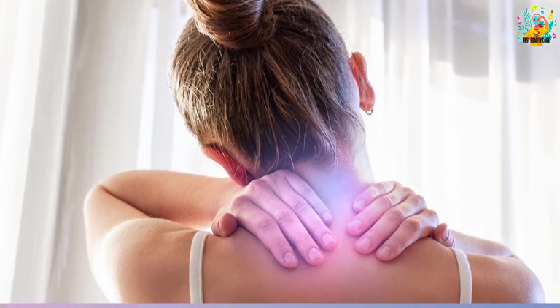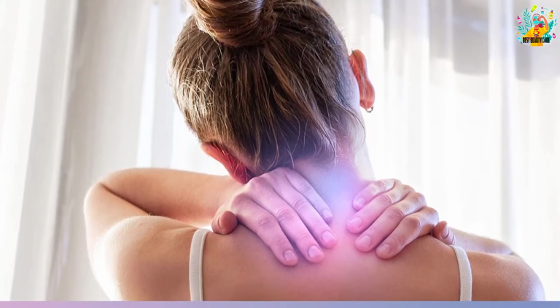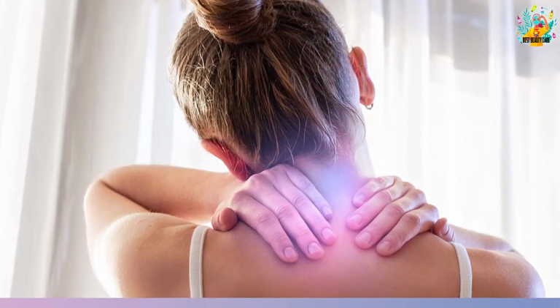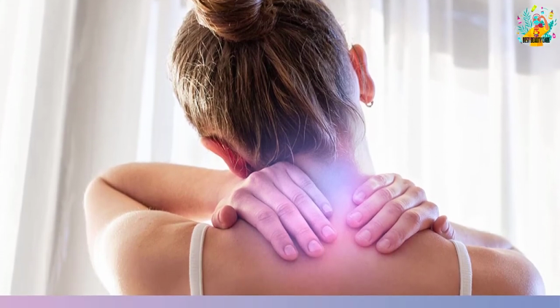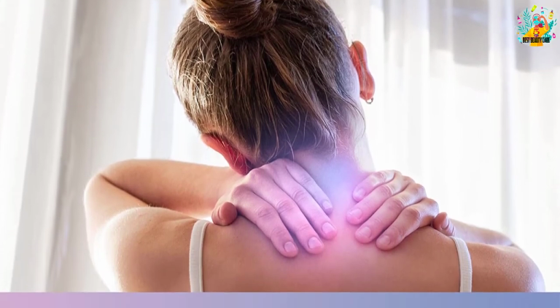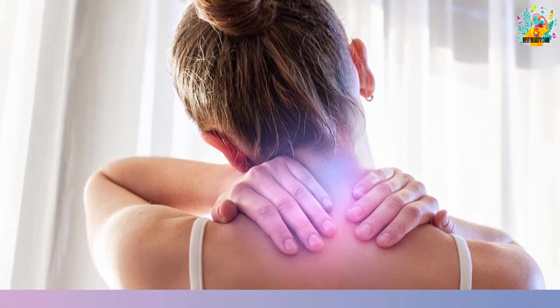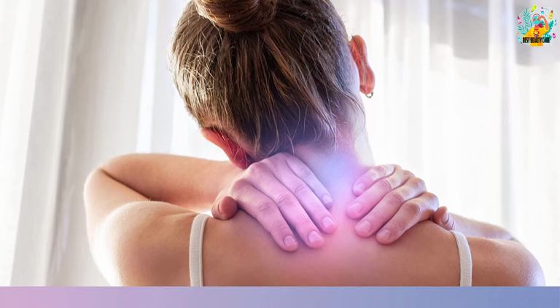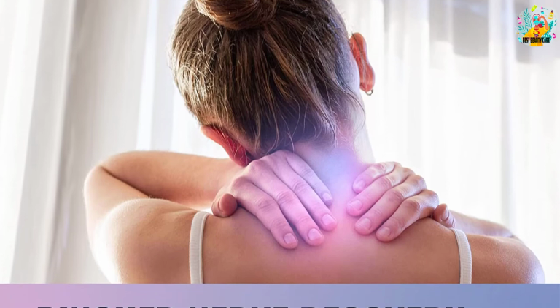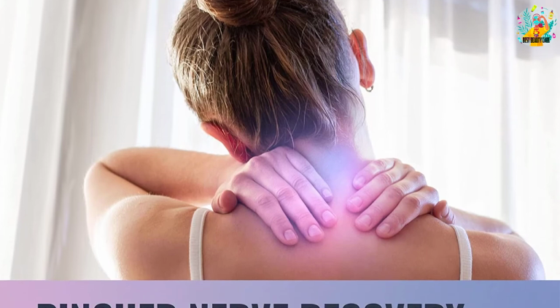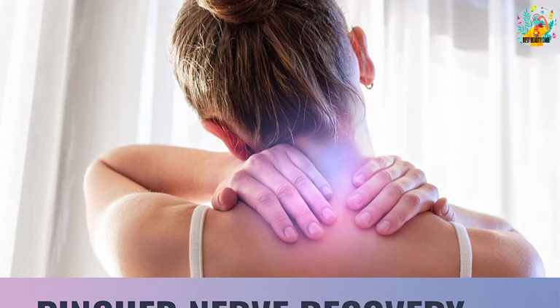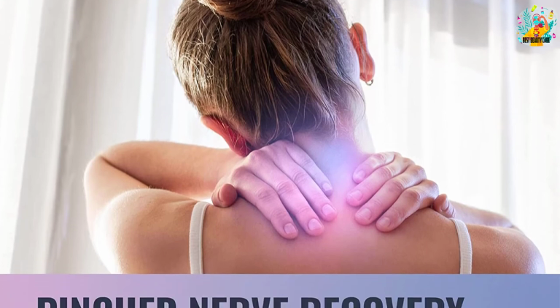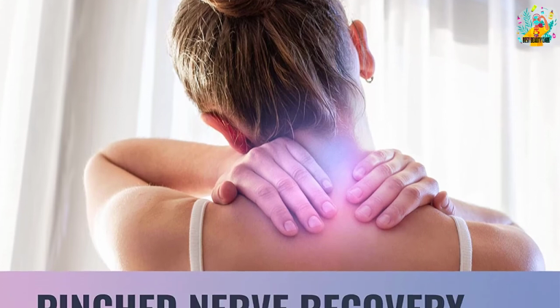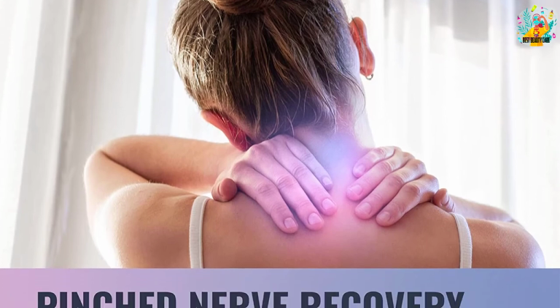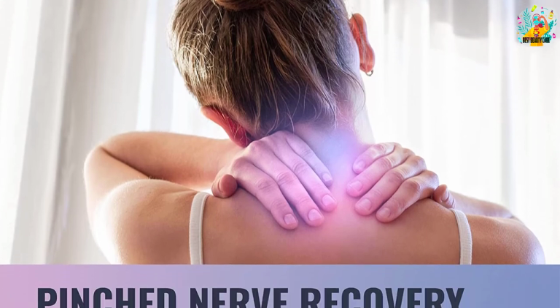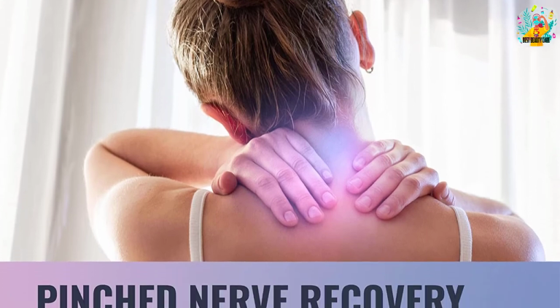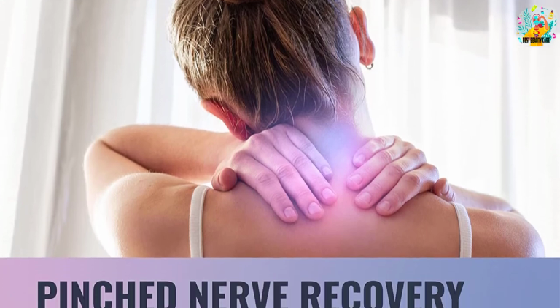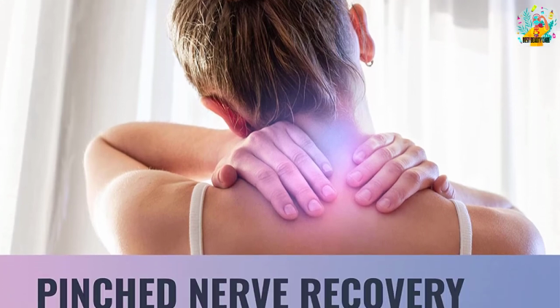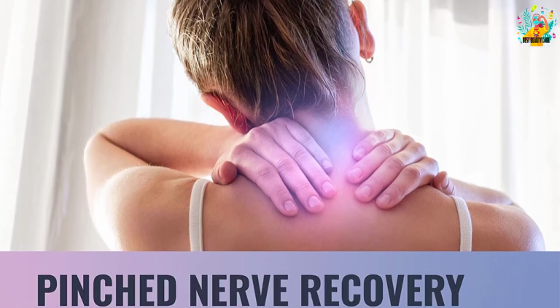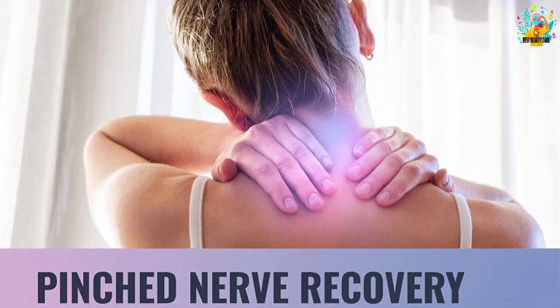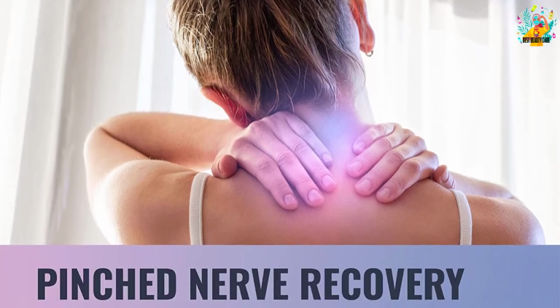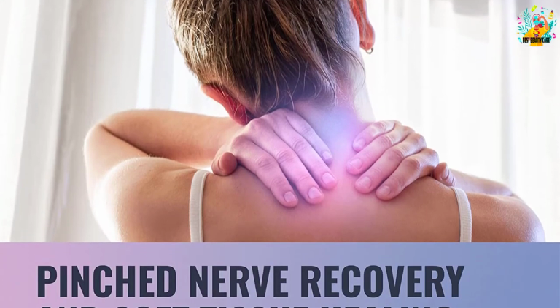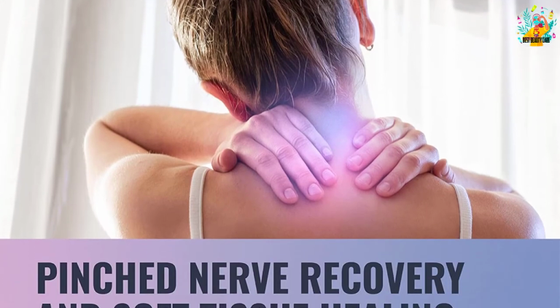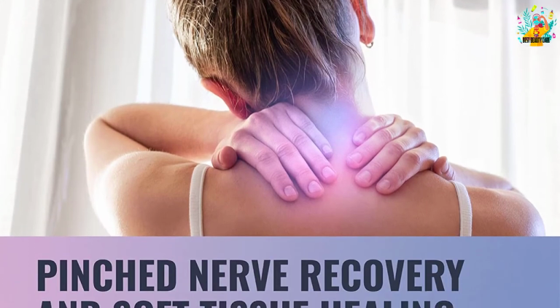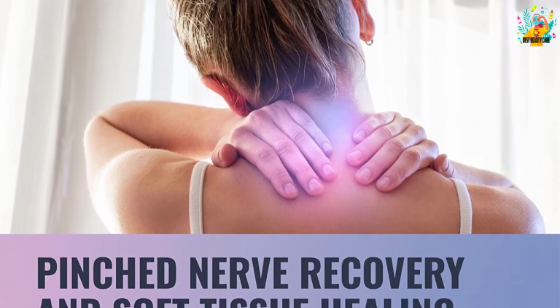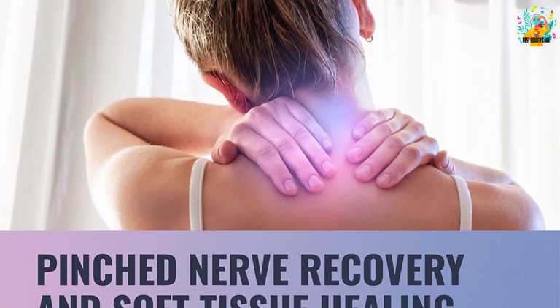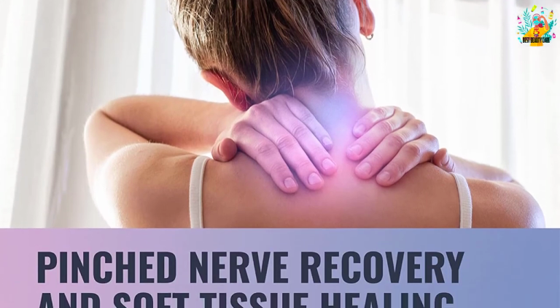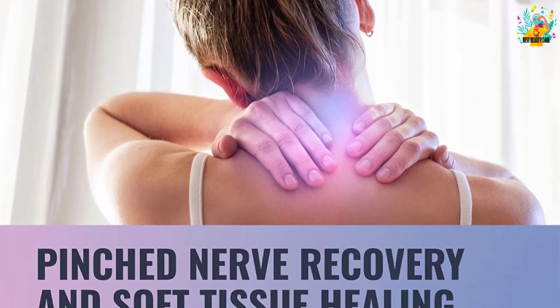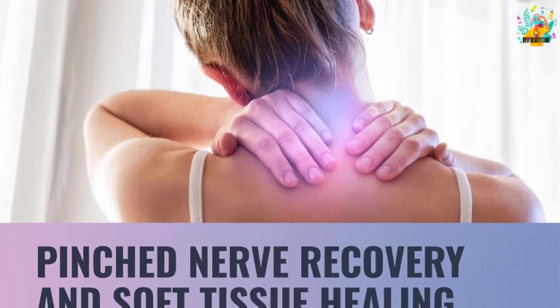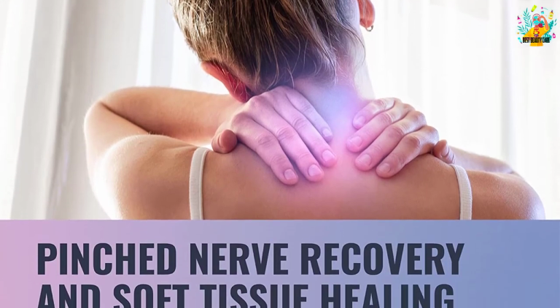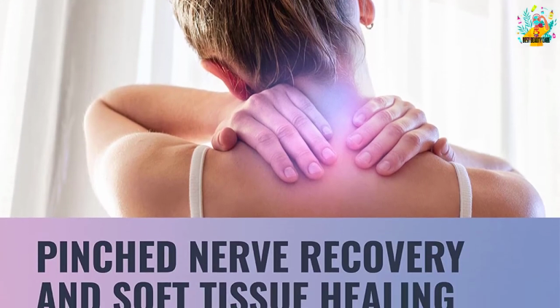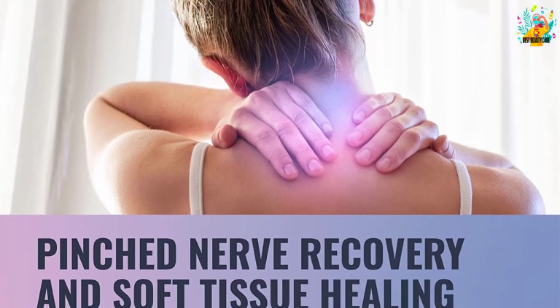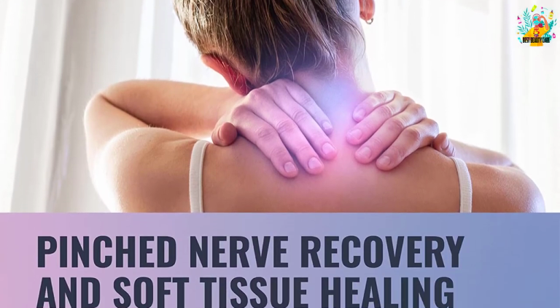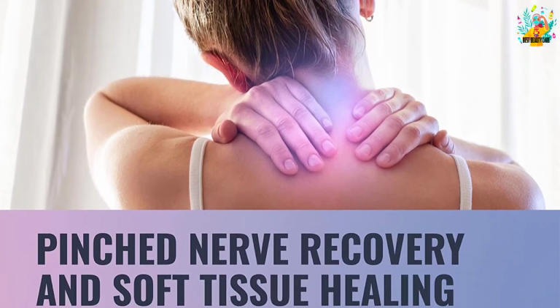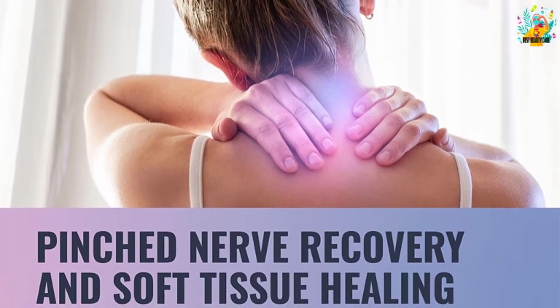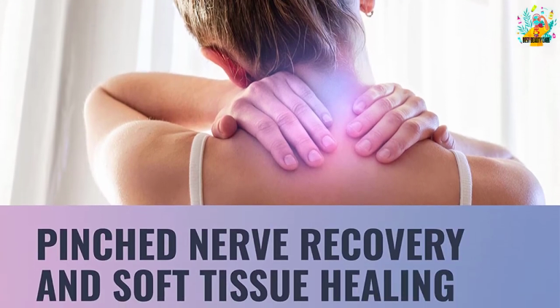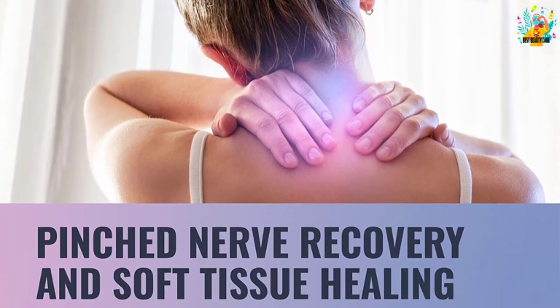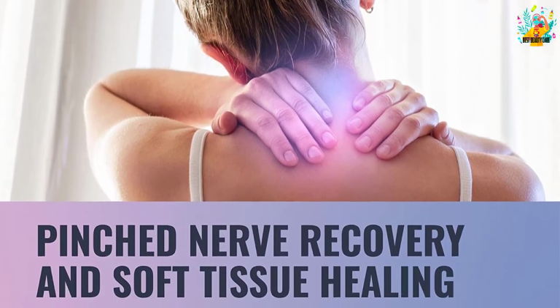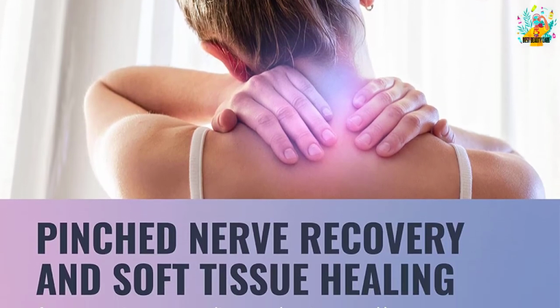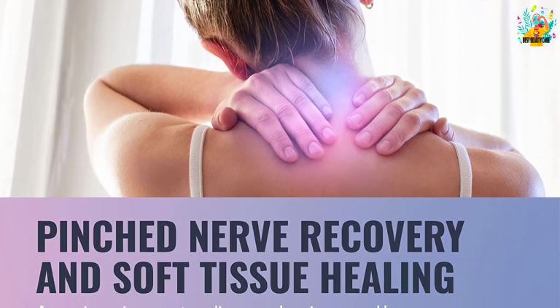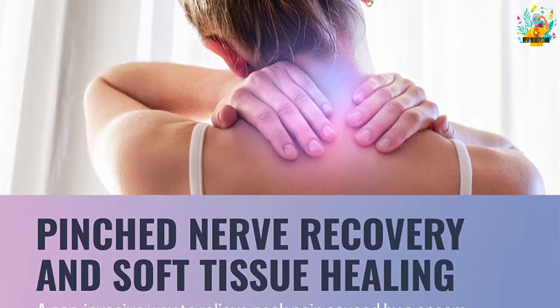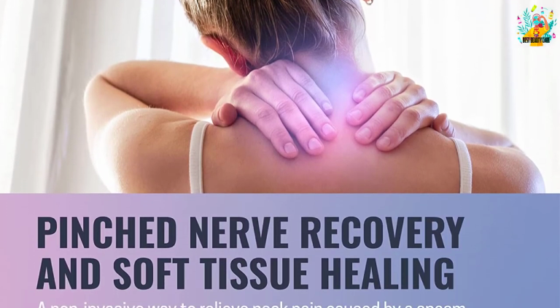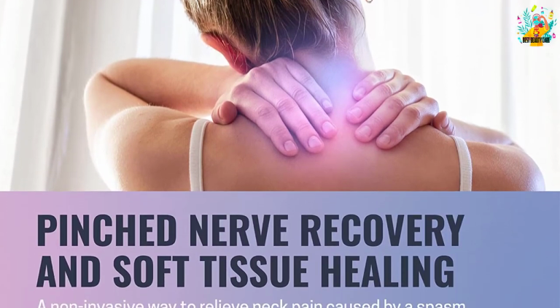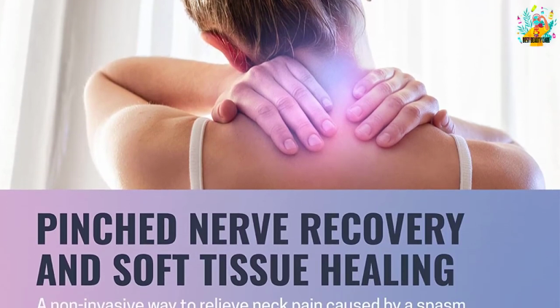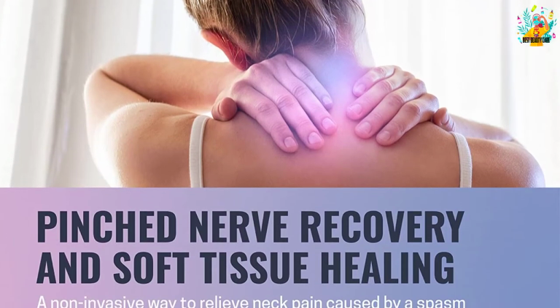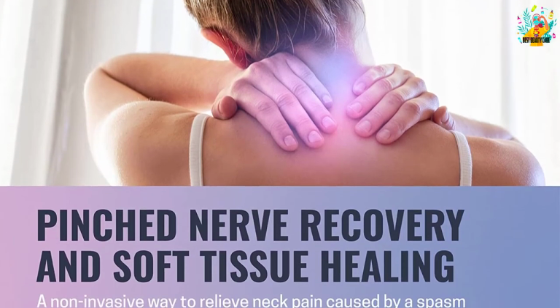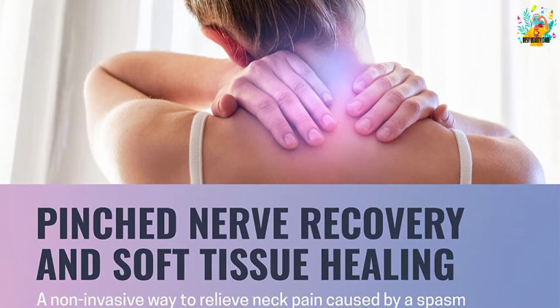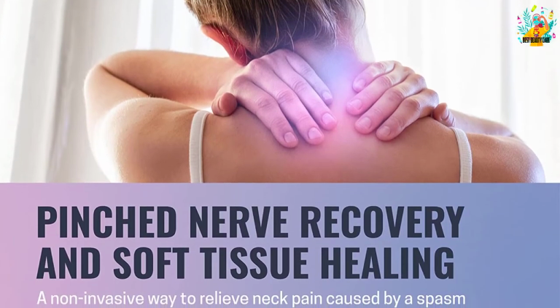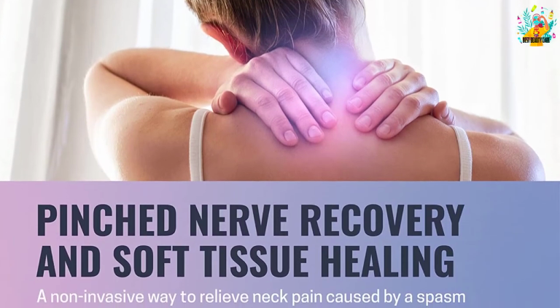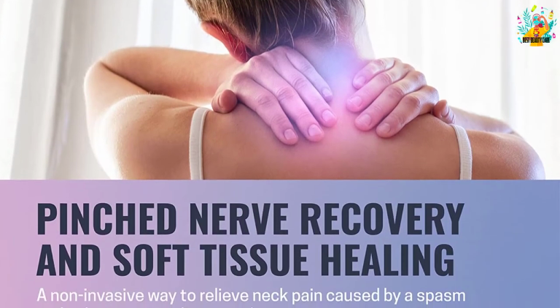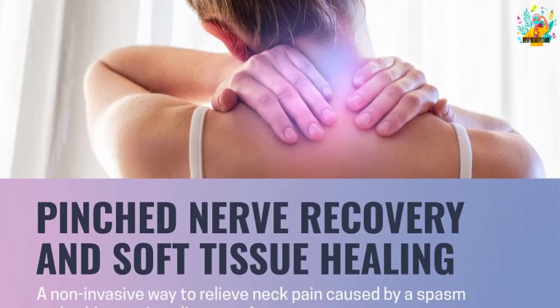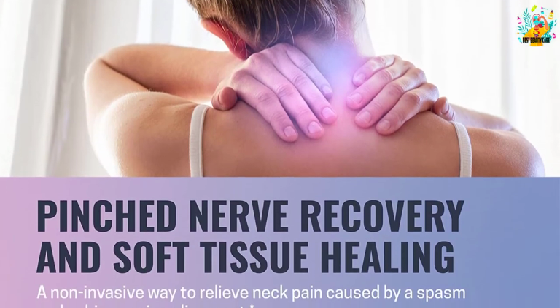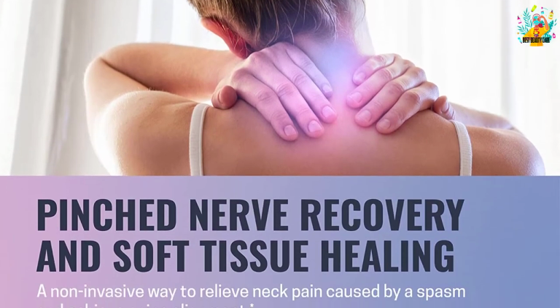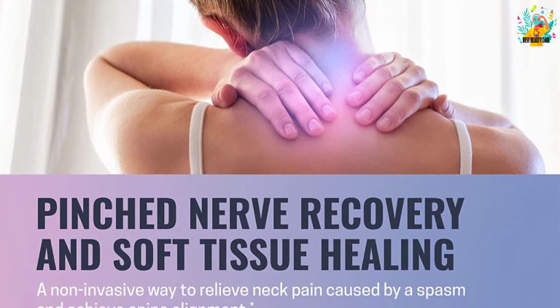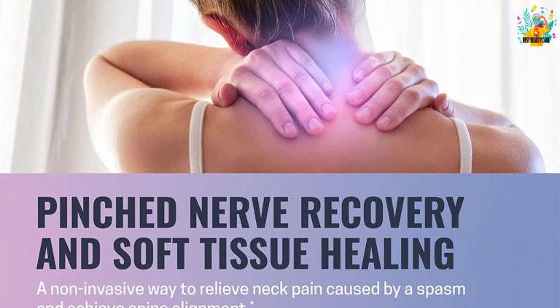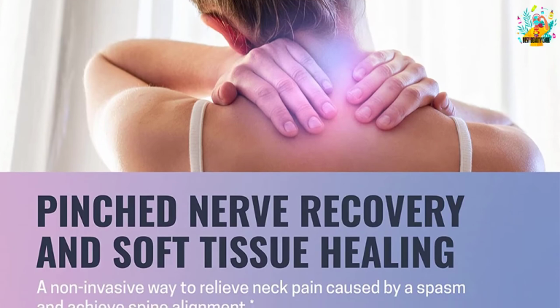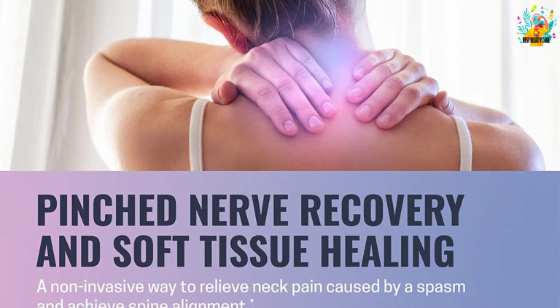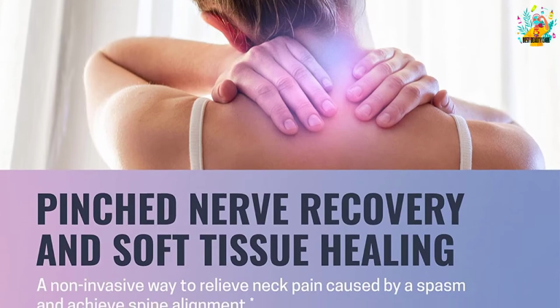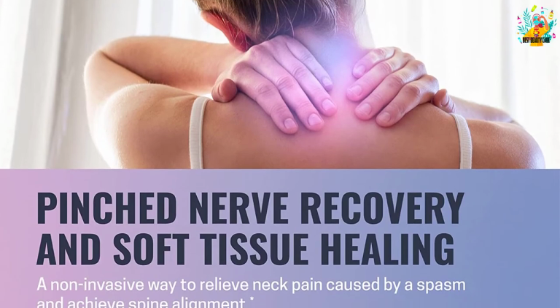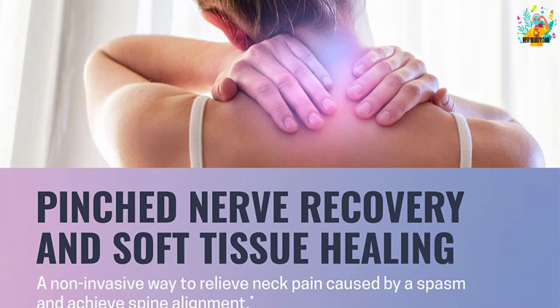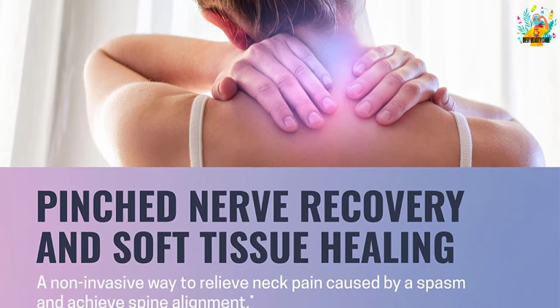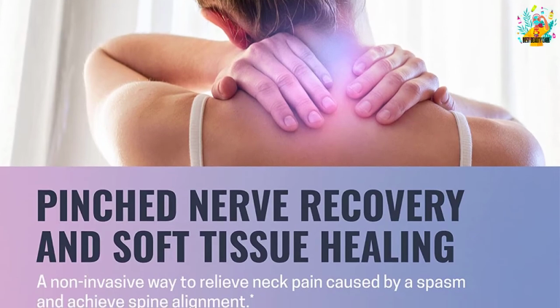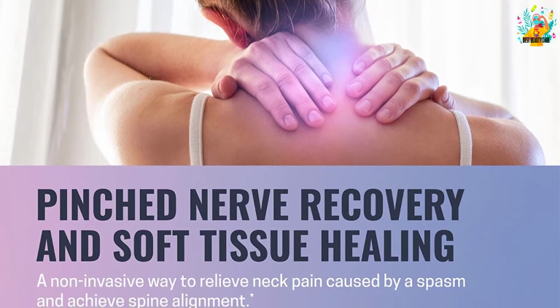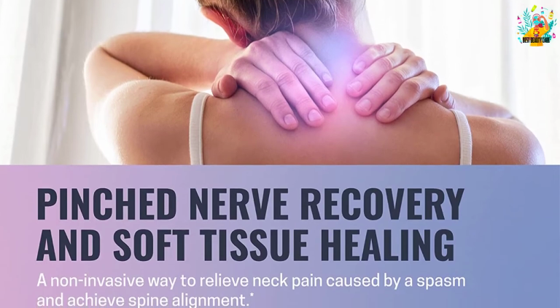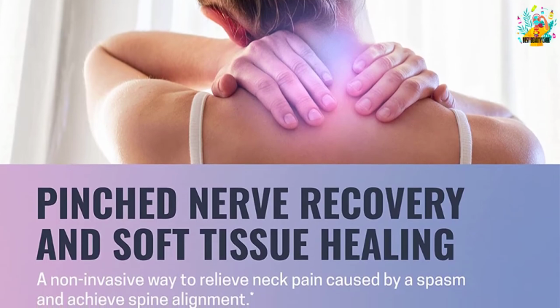The product helps reduce the impact of the pinched spine on nerves, relieving muscle tension, stiffness, and soreness. It also supports the treatment of neck and back pain, making it perfect for people with osteoarthritis.